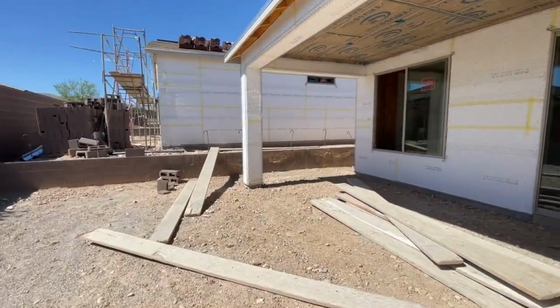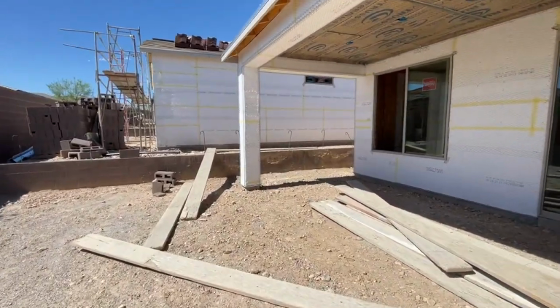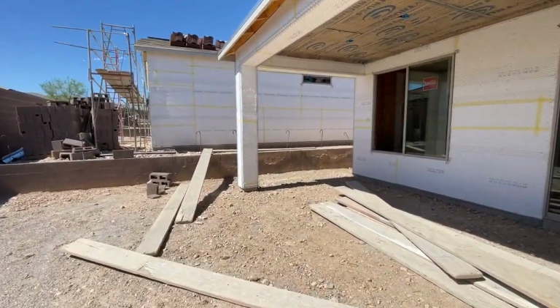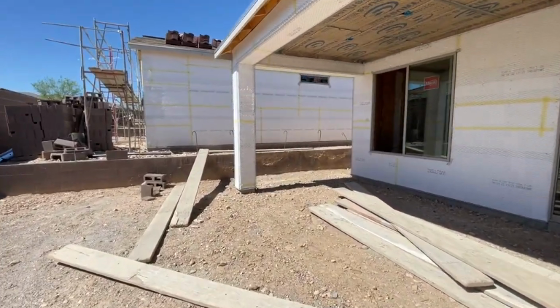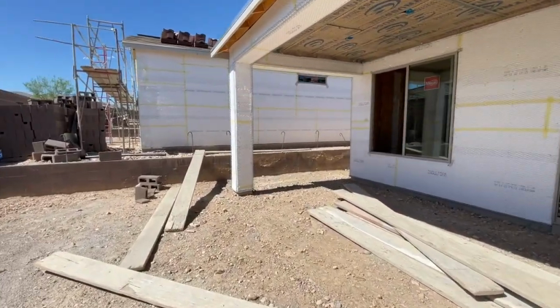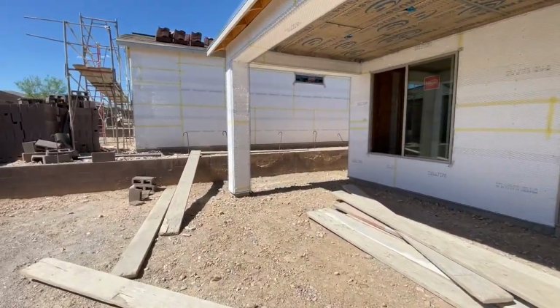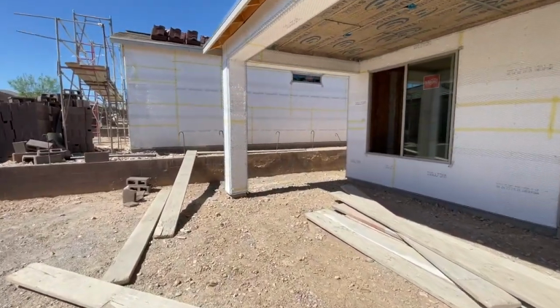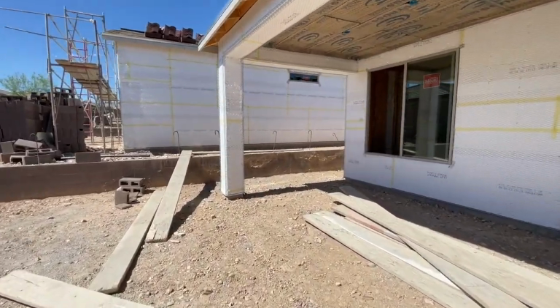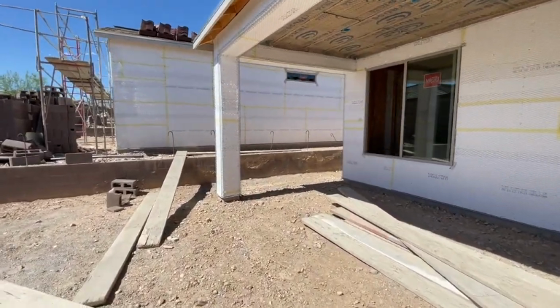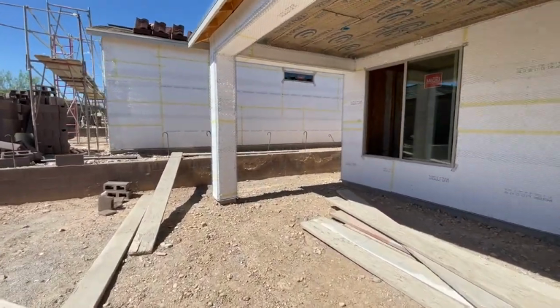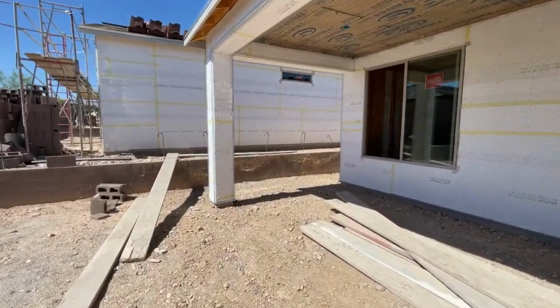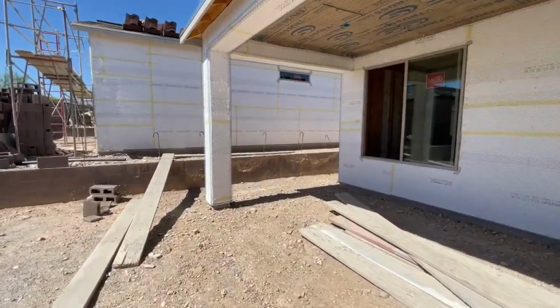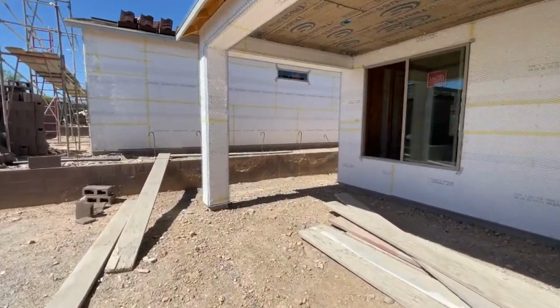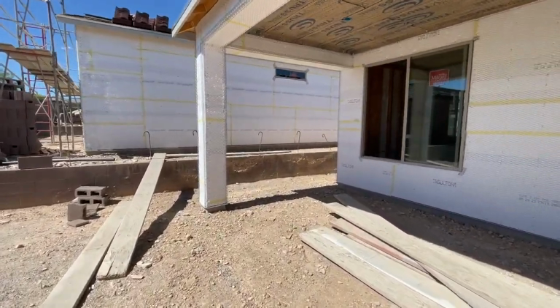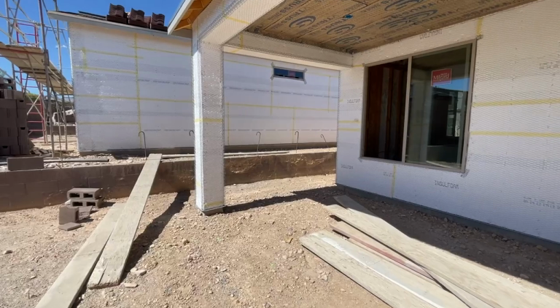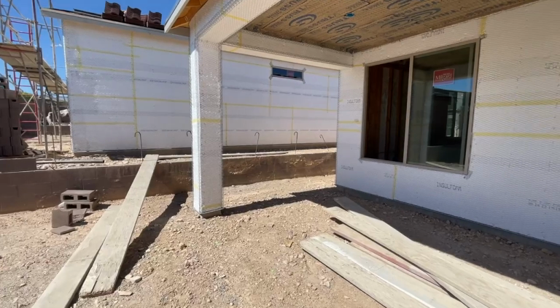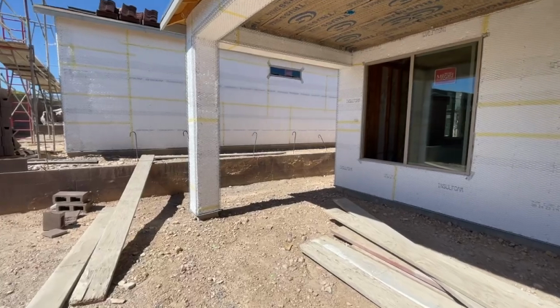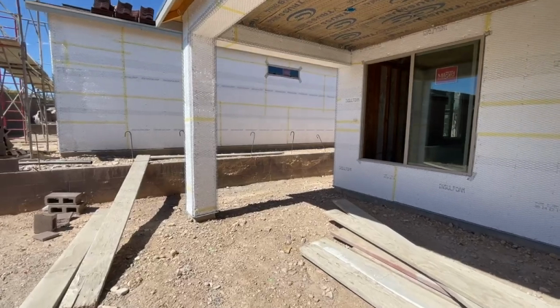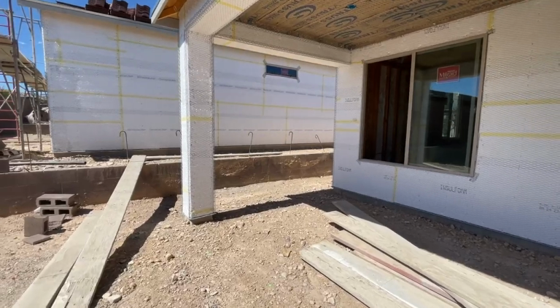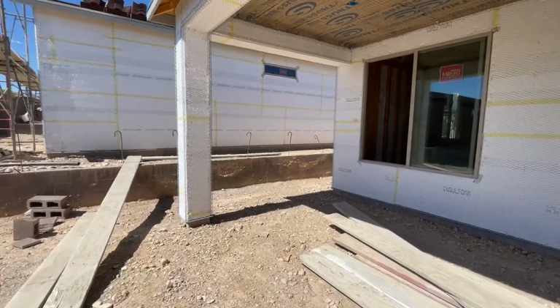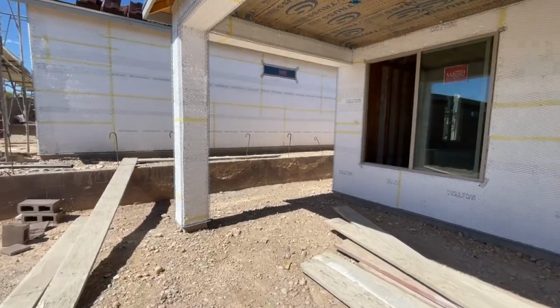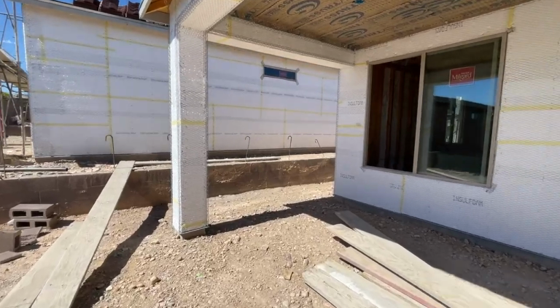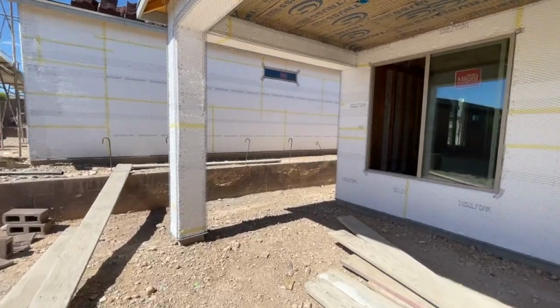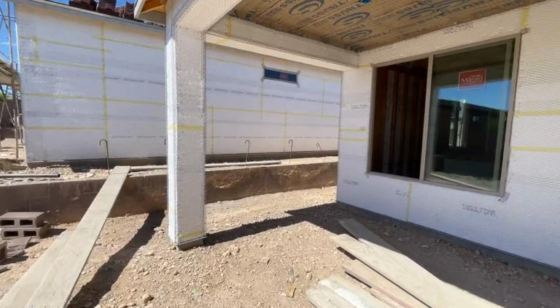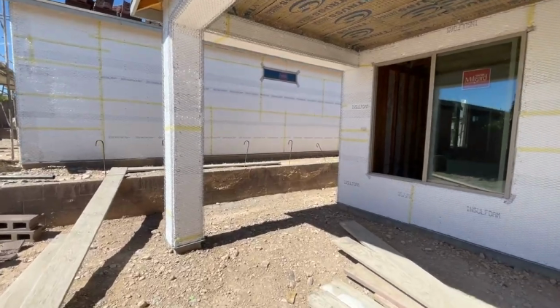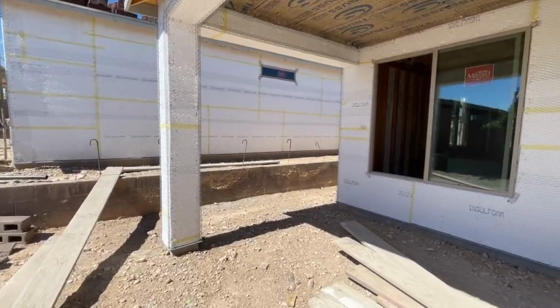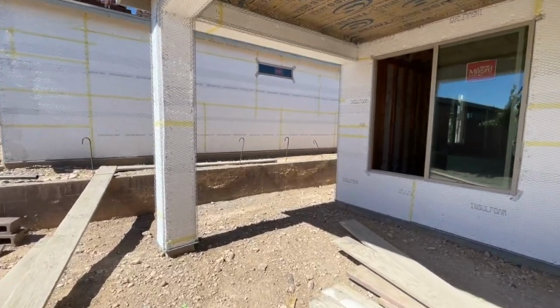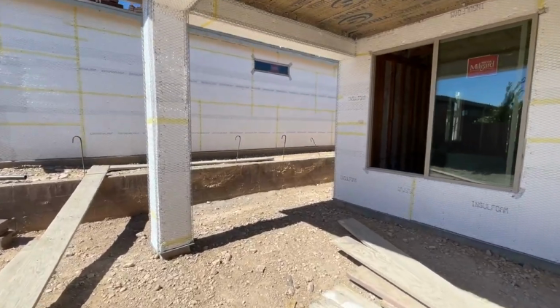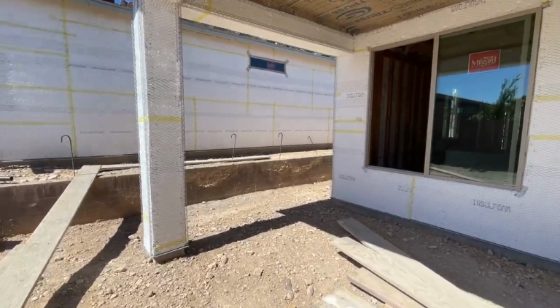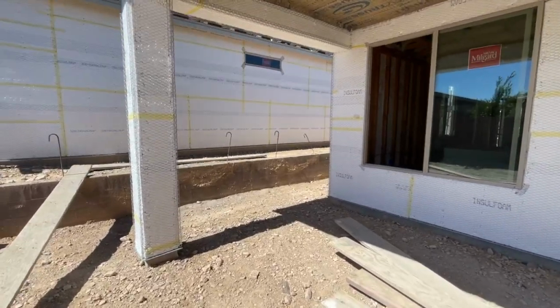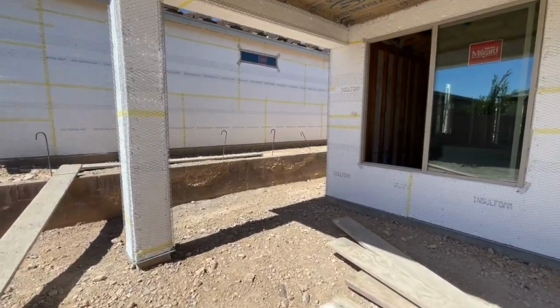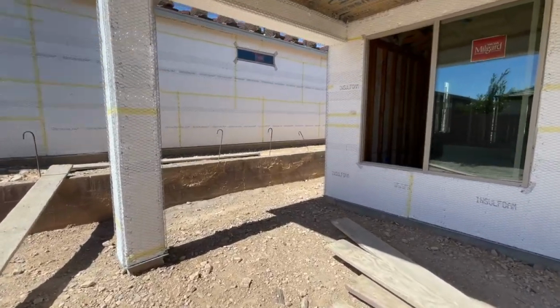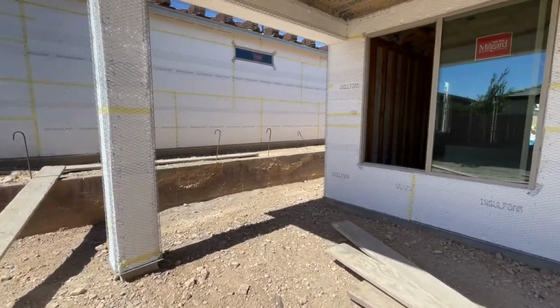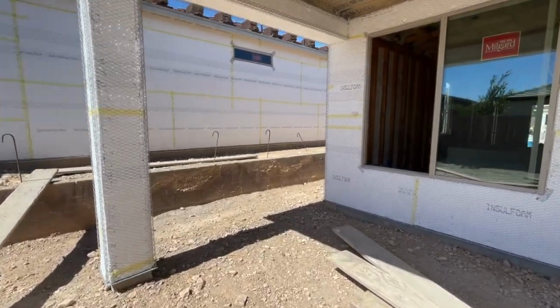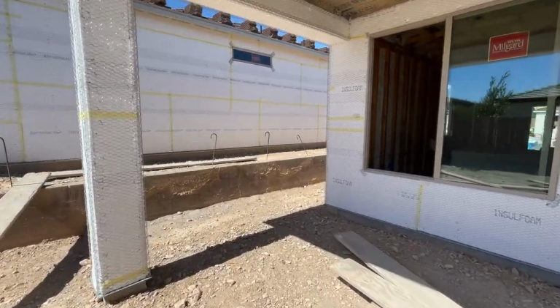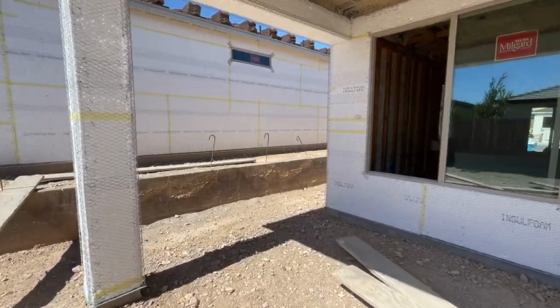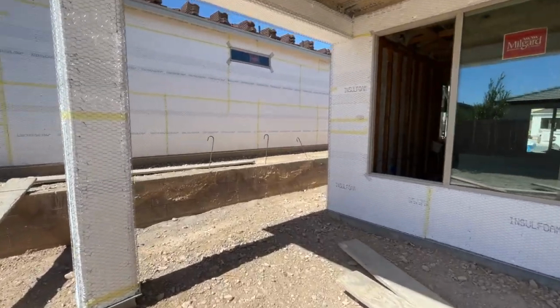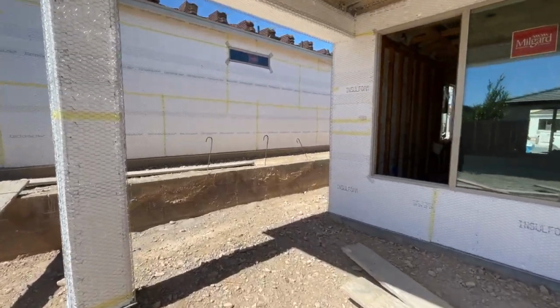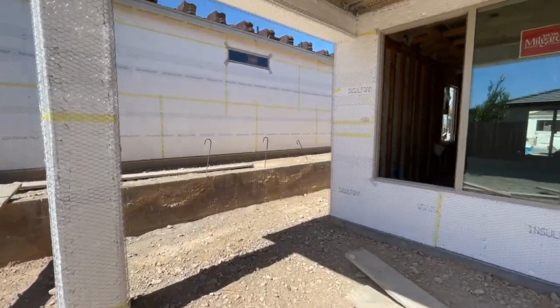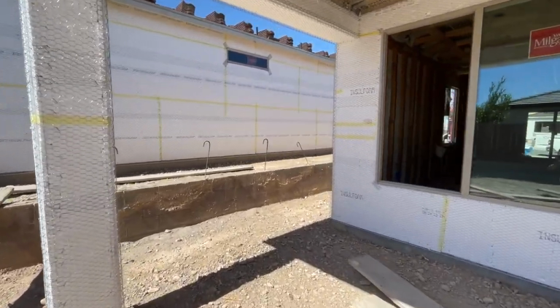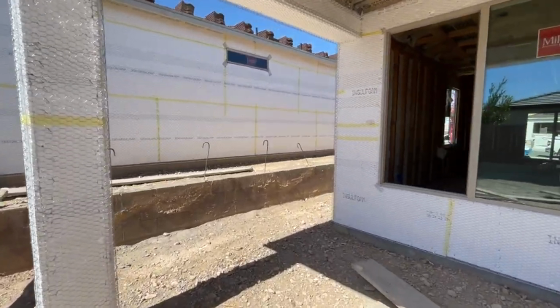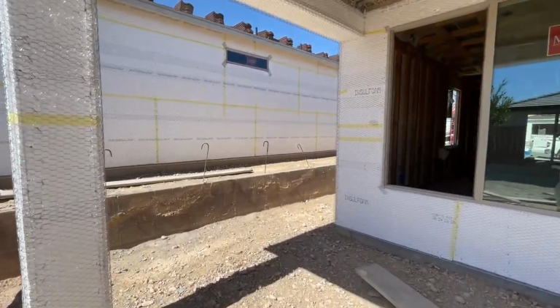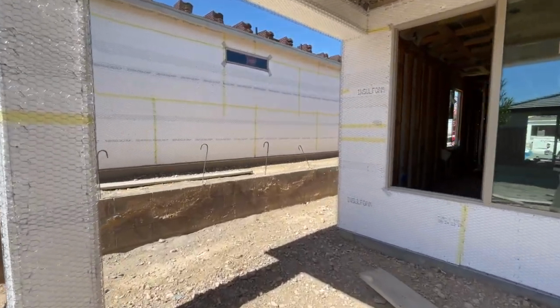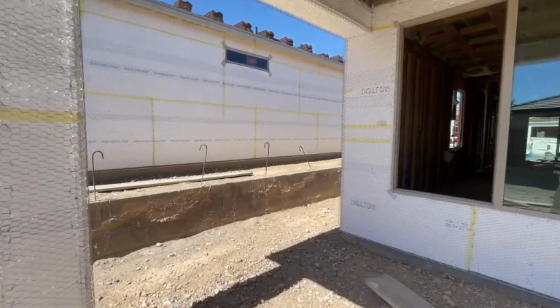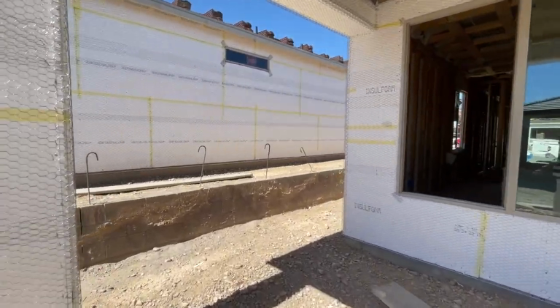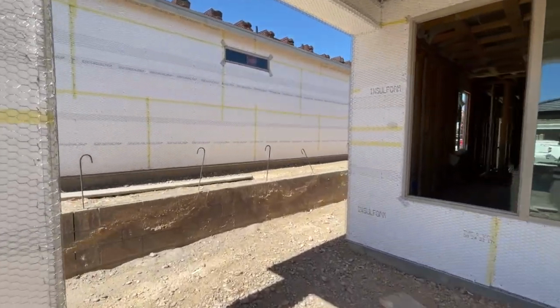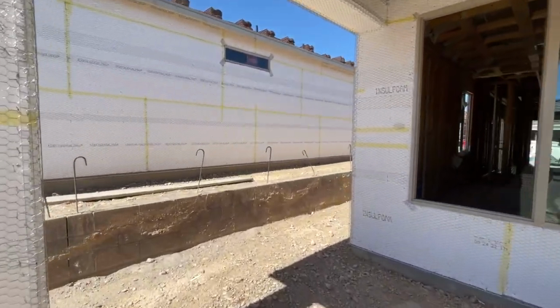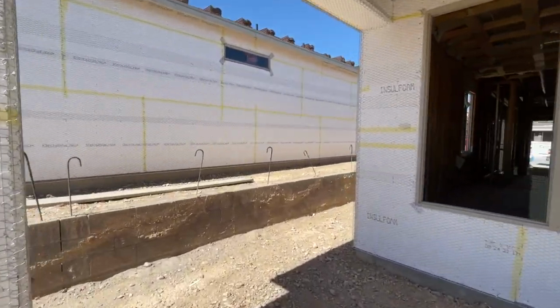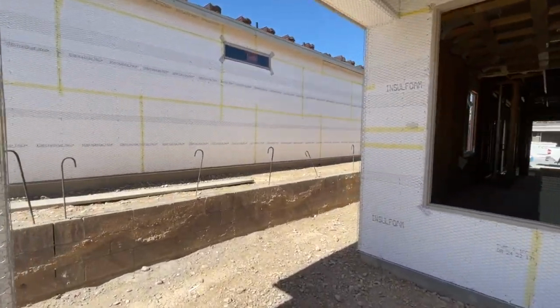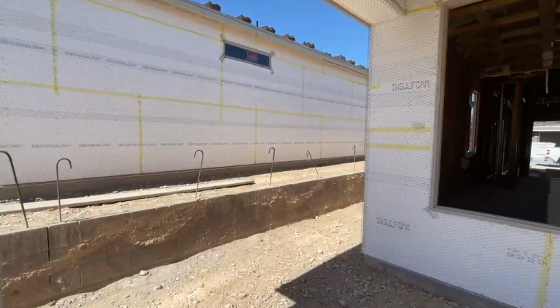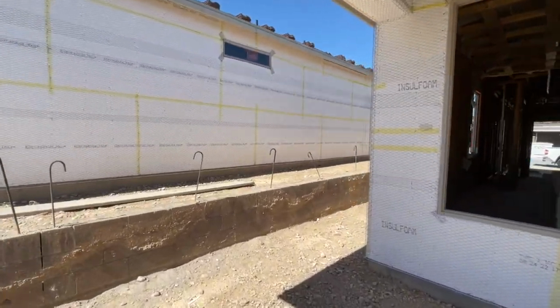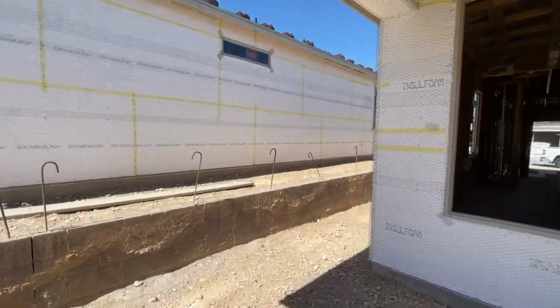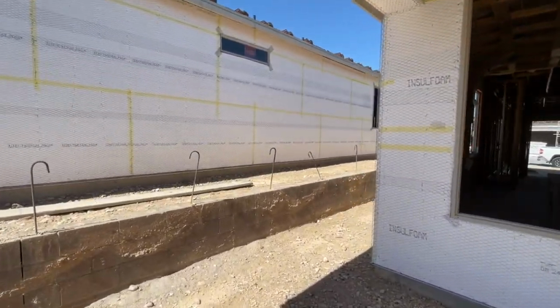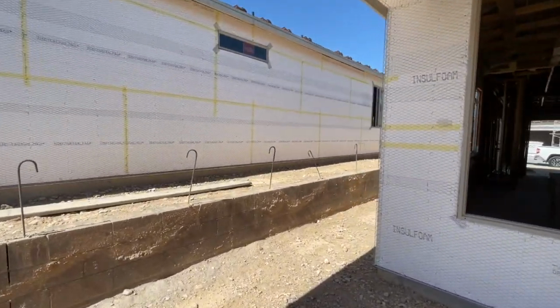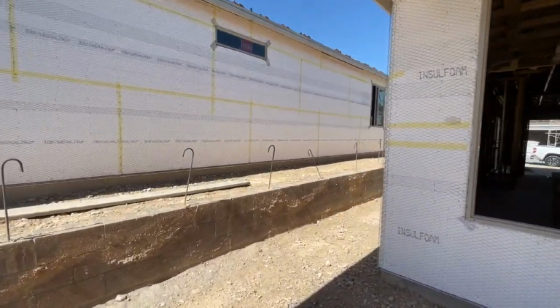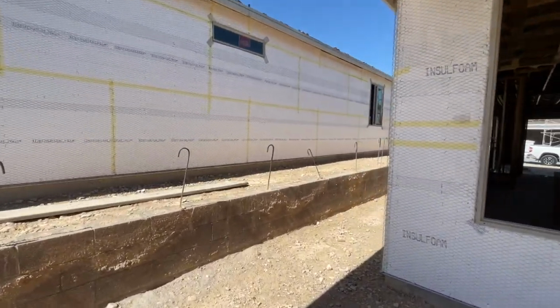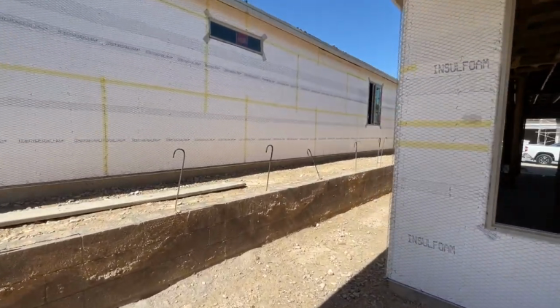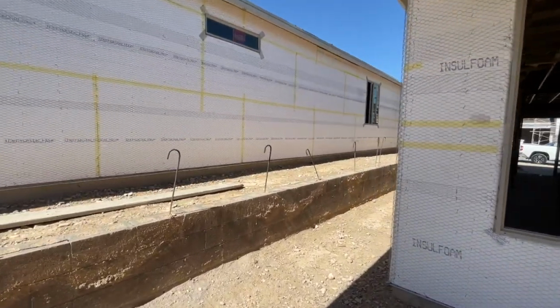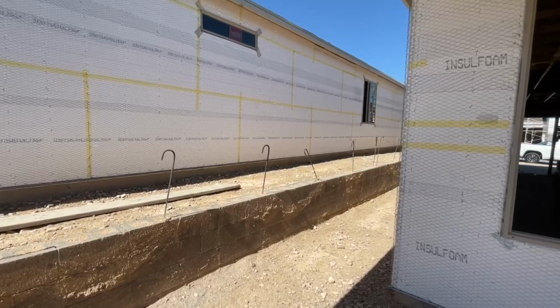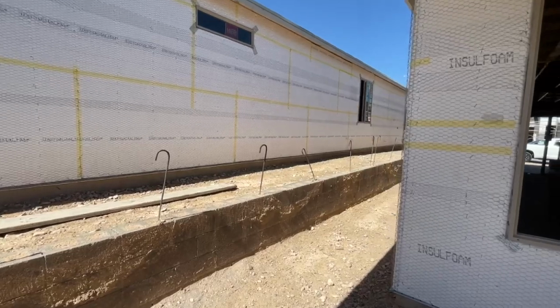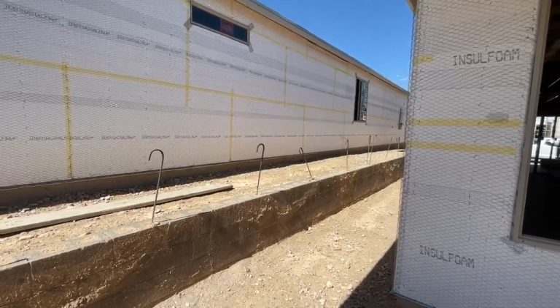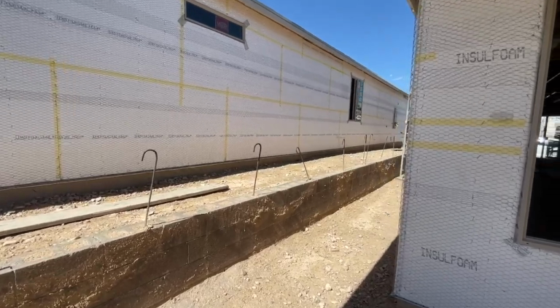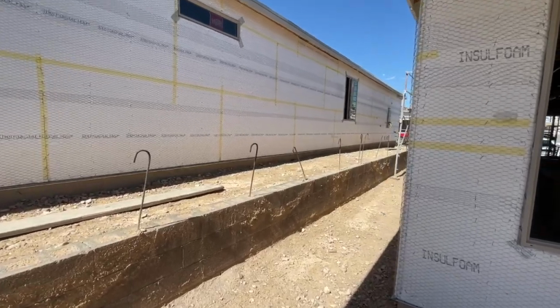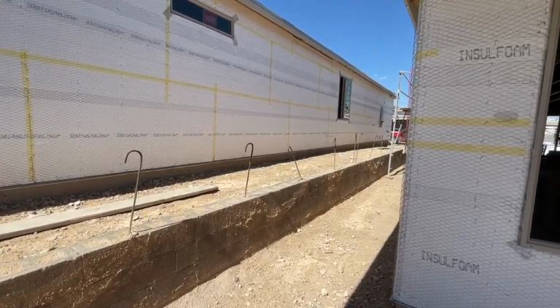I just recently sold two more homes in this community — I sold two of the attached townhomes. Looking forward to selling those.